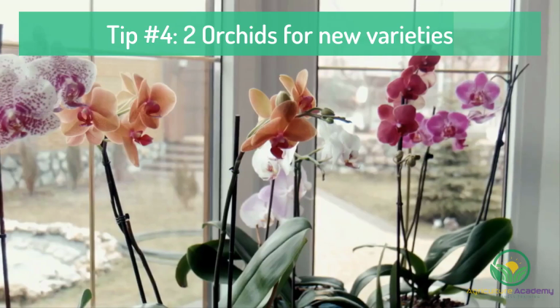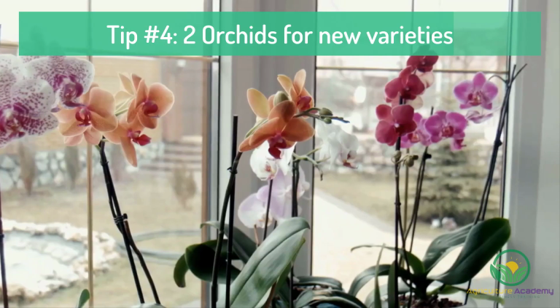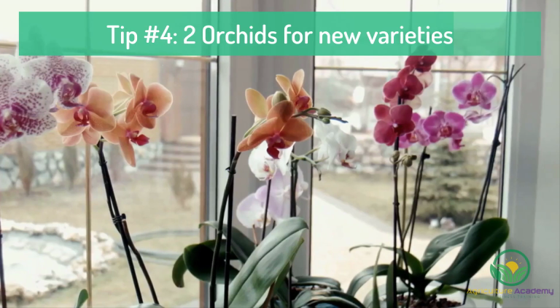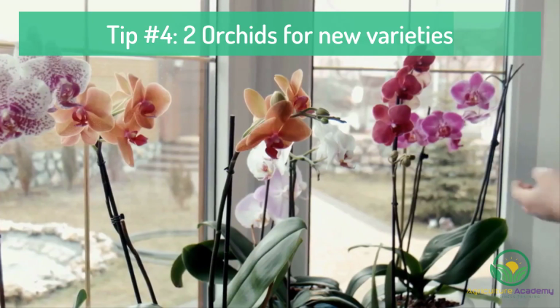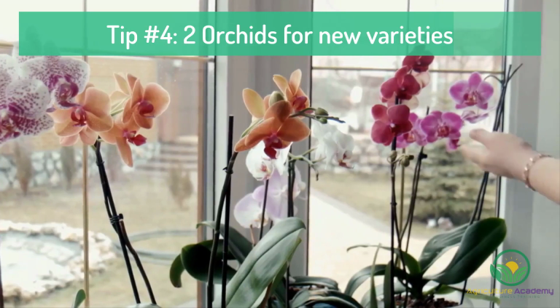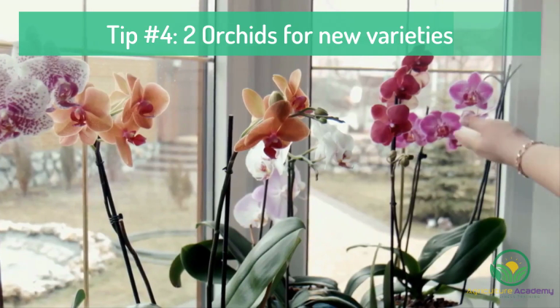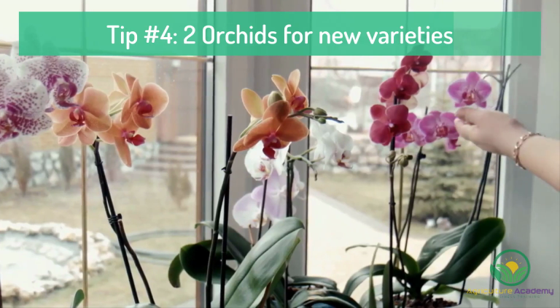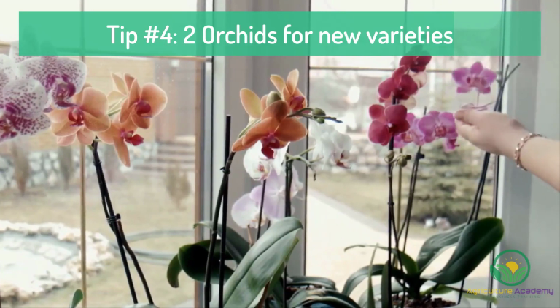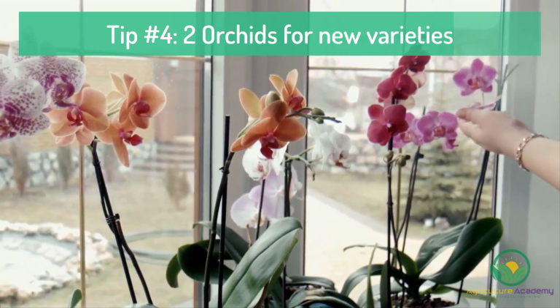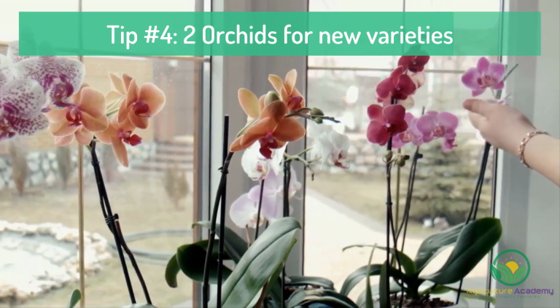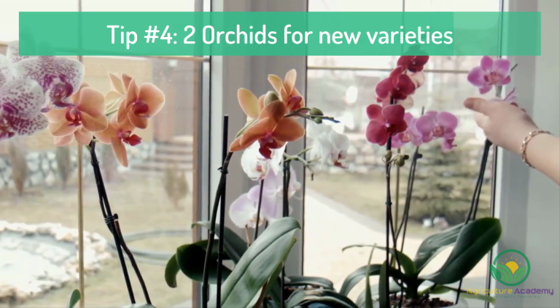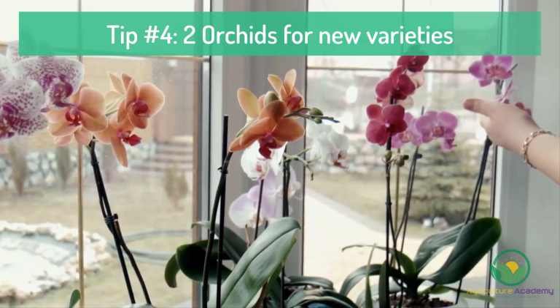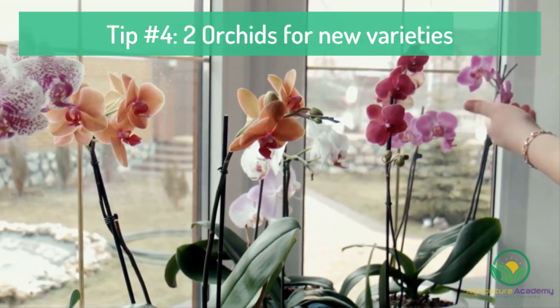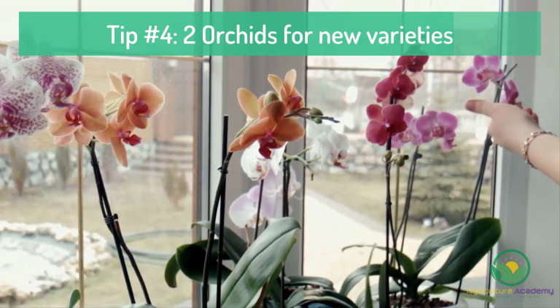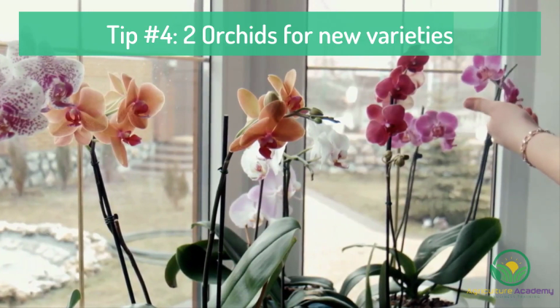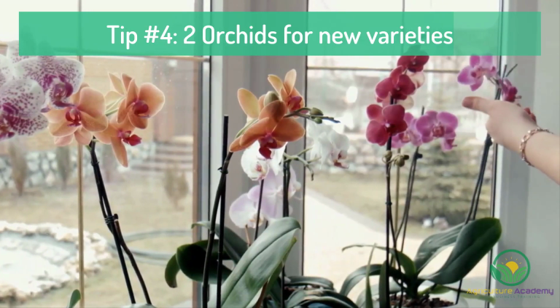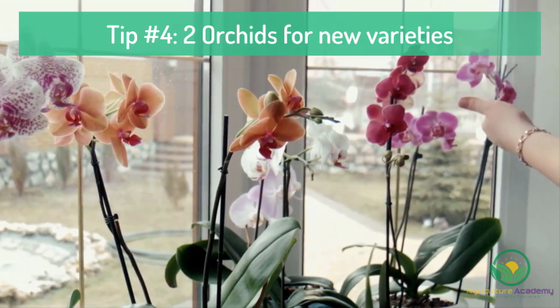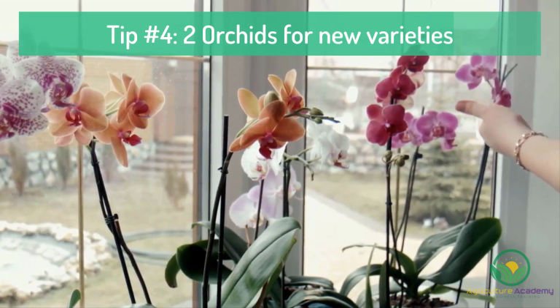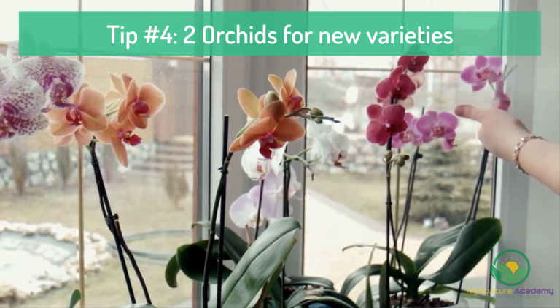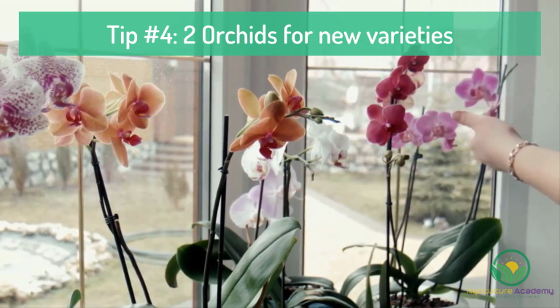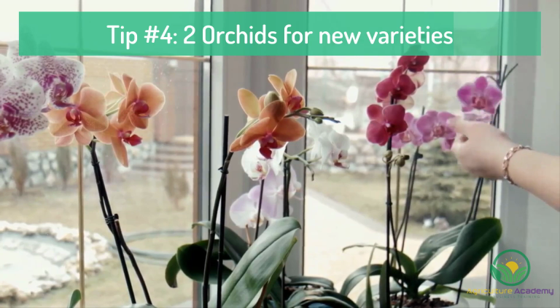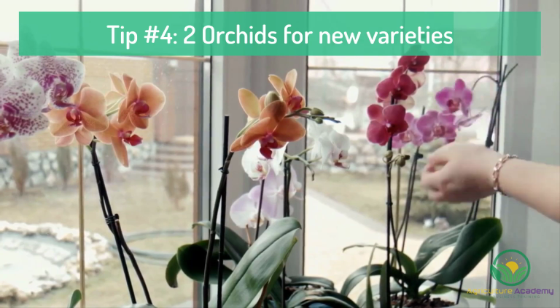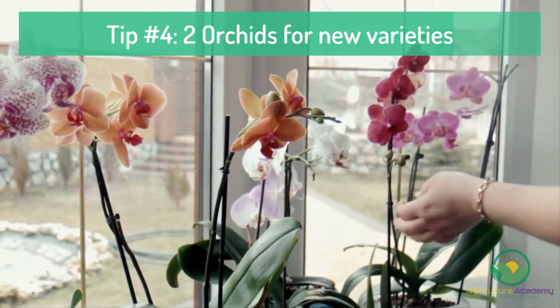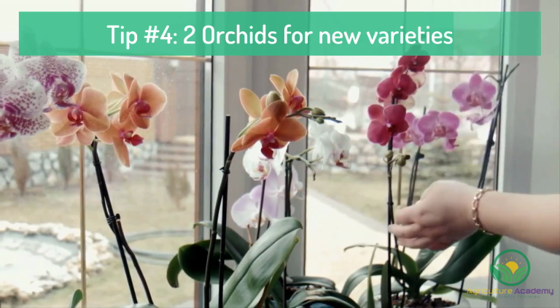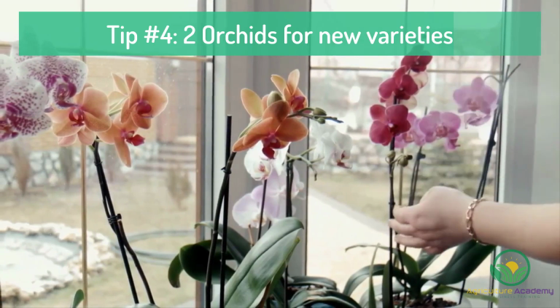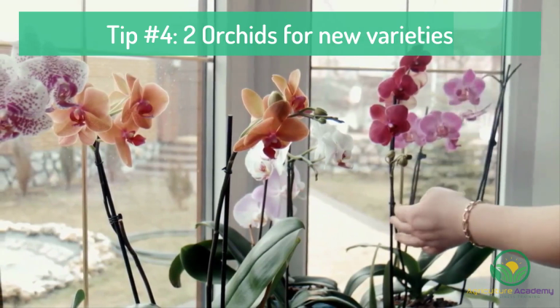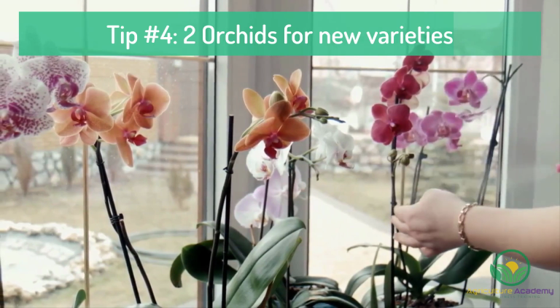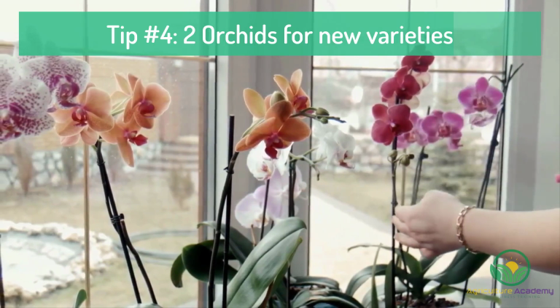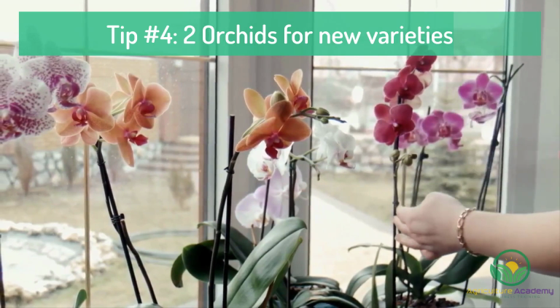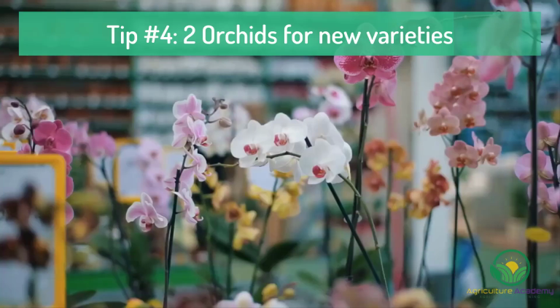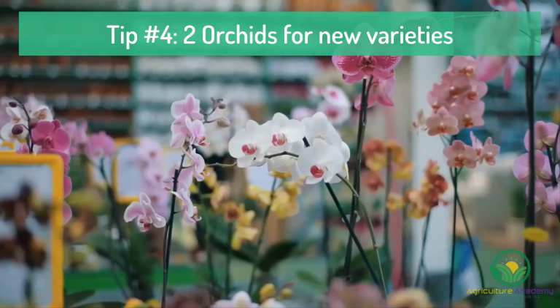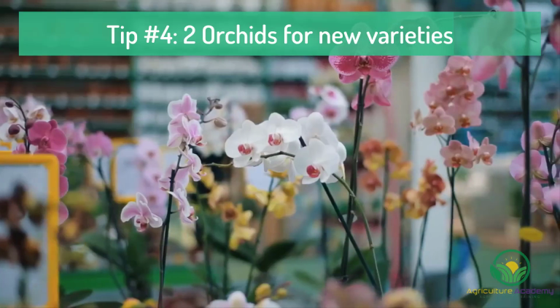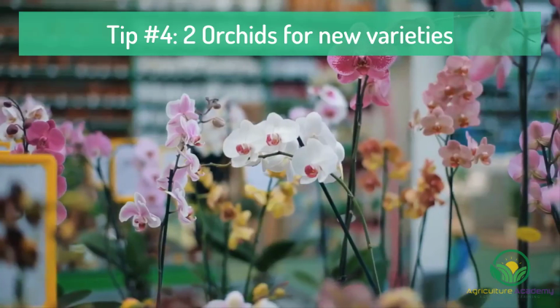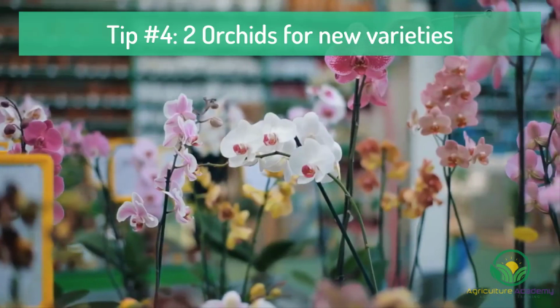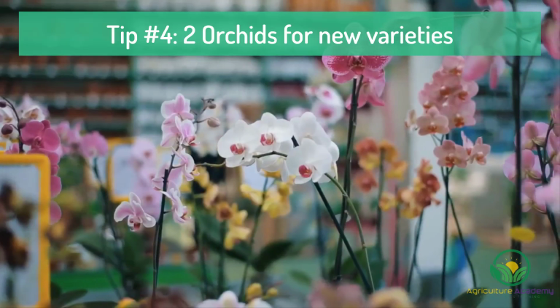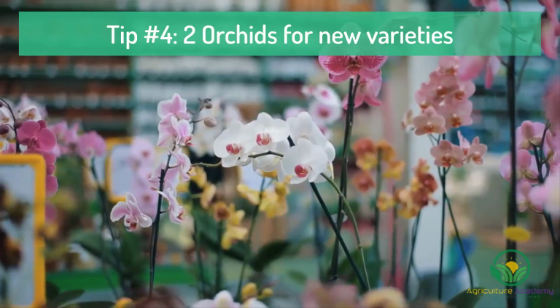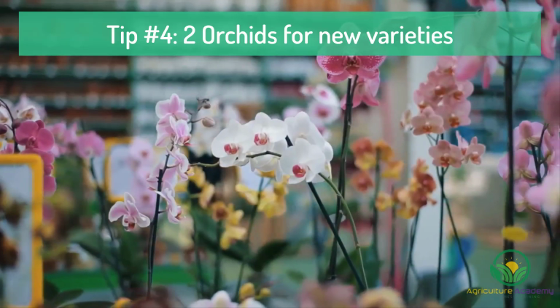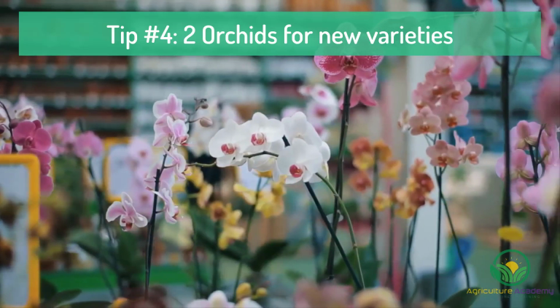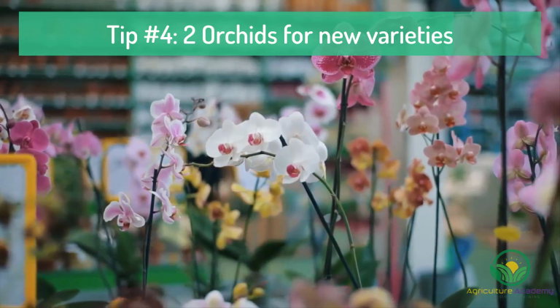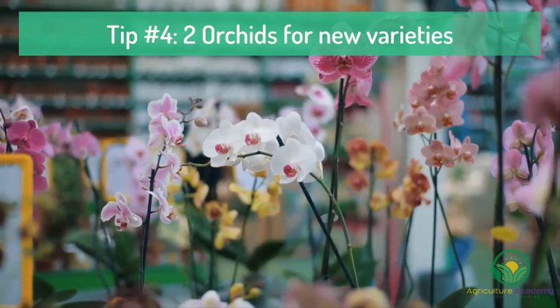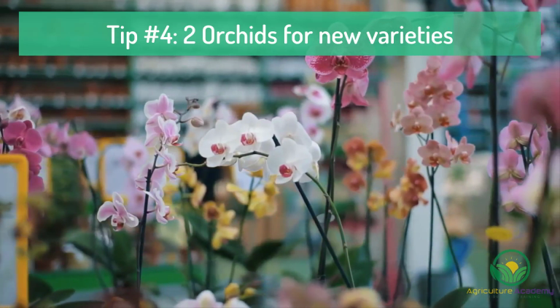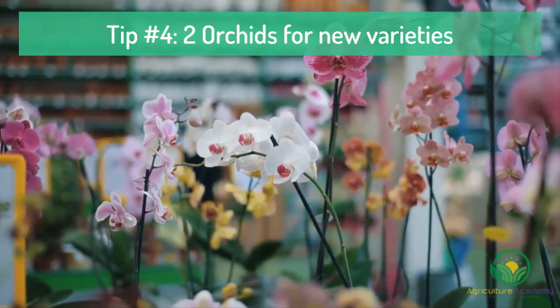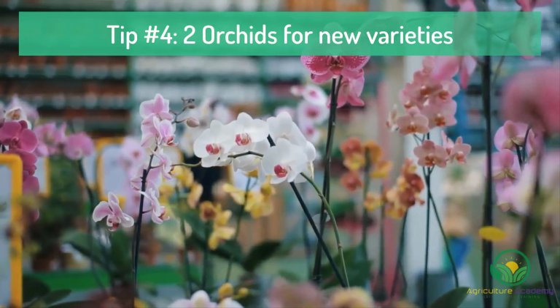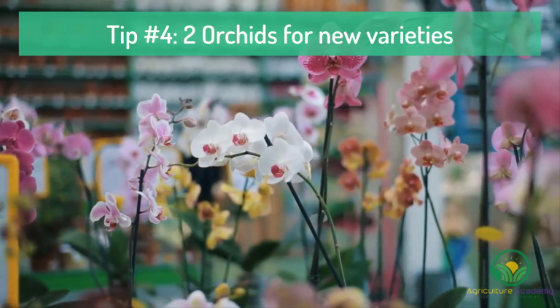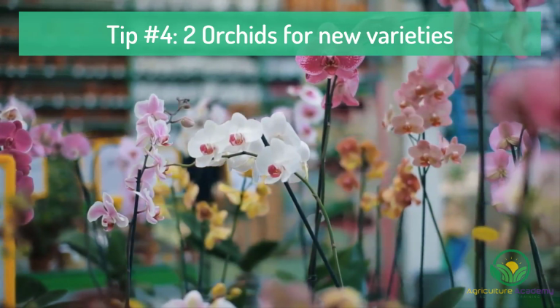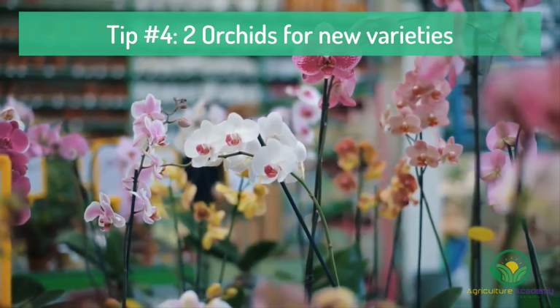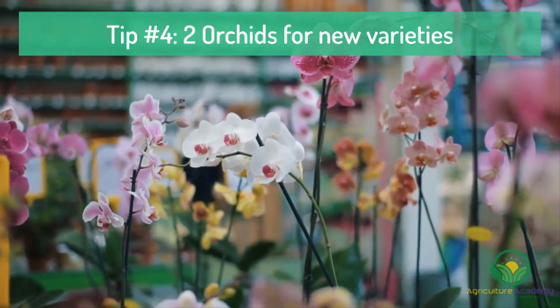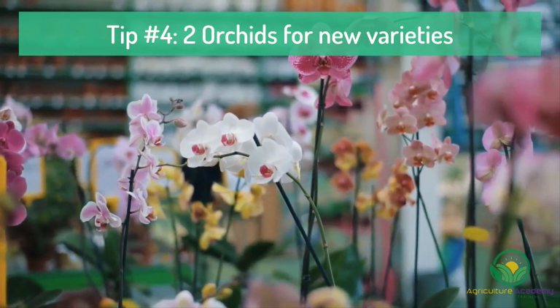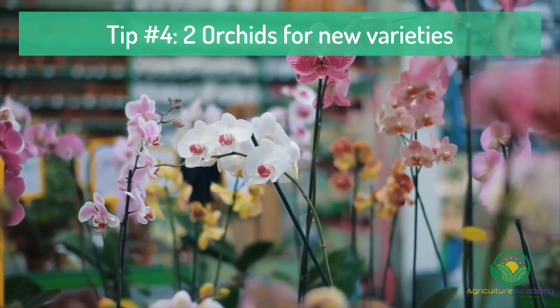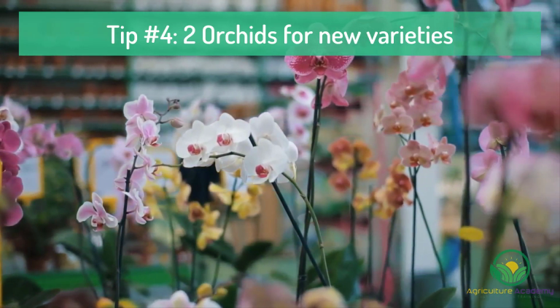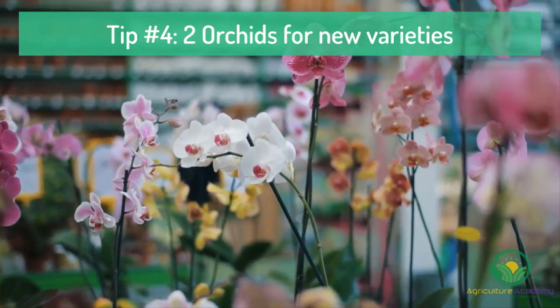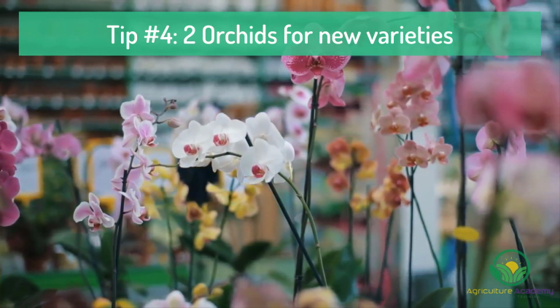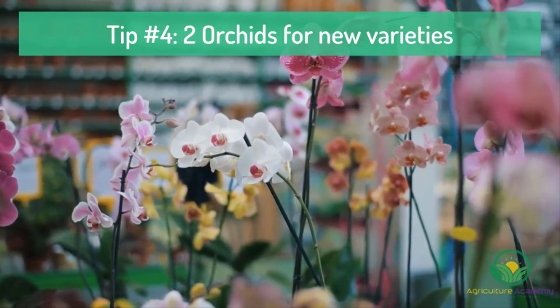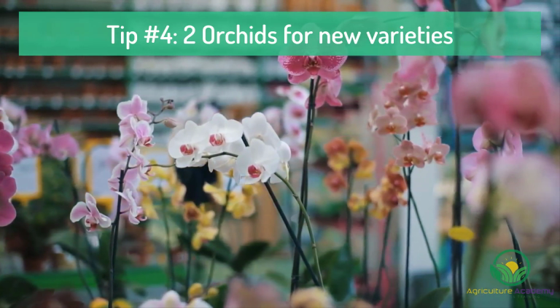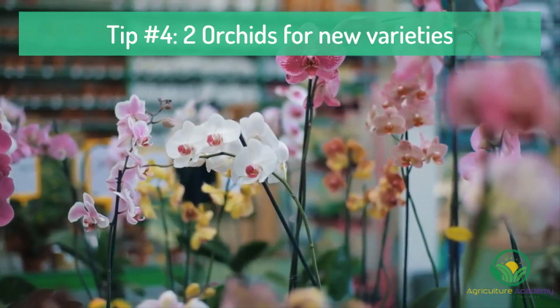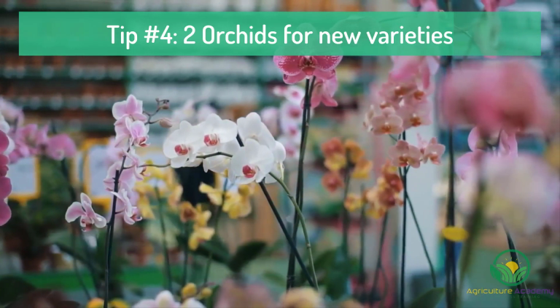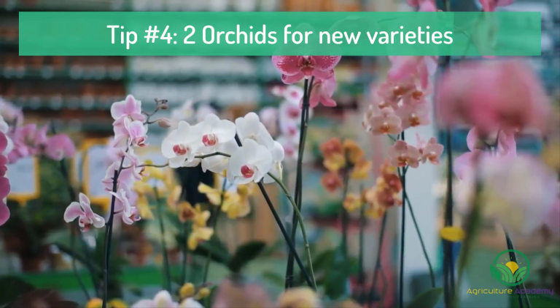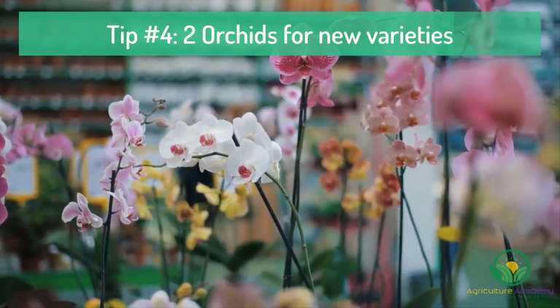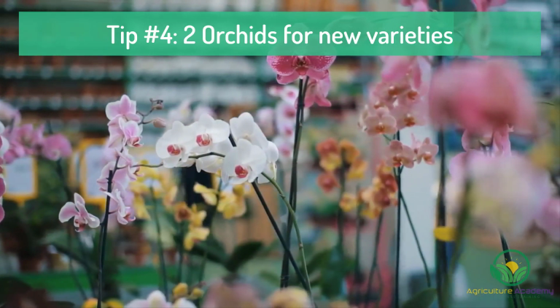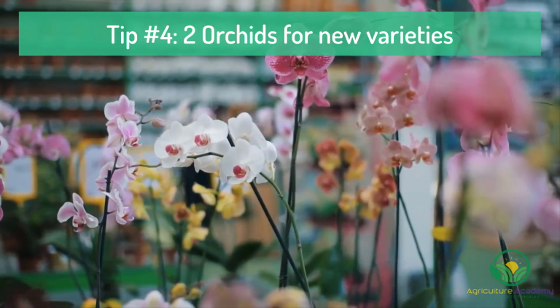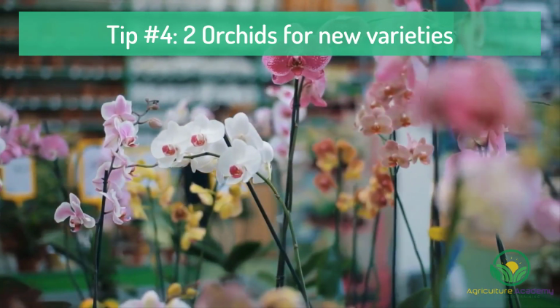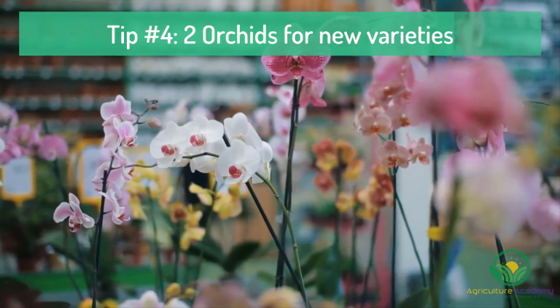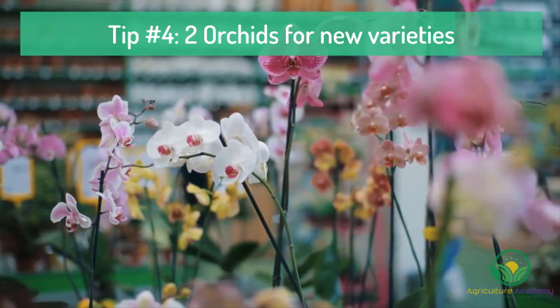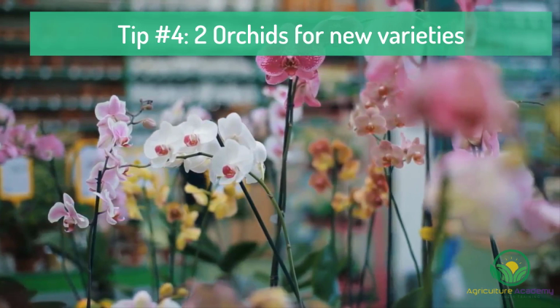Using different species to cross-pollinate one another will provide you with seed that you can grow into new varieties, each with their own unique characteristics.